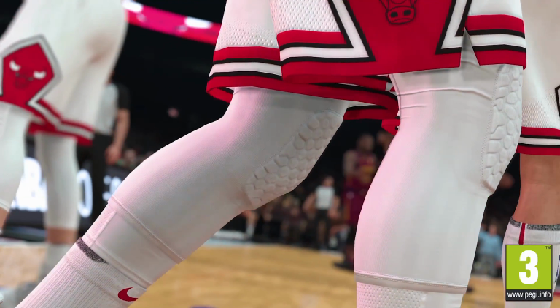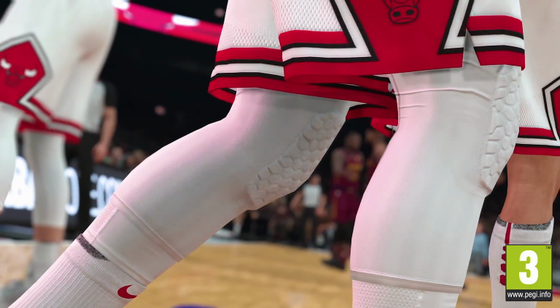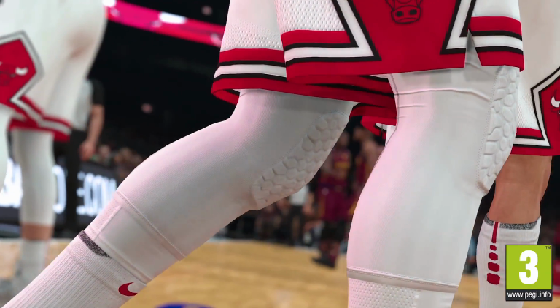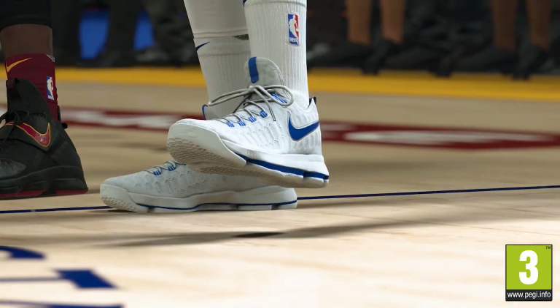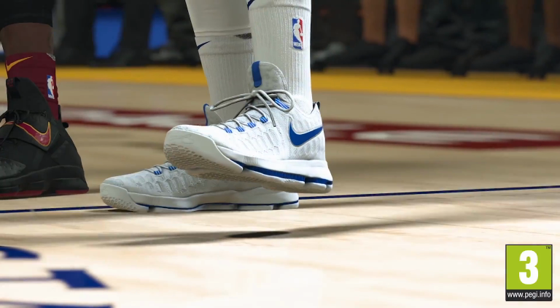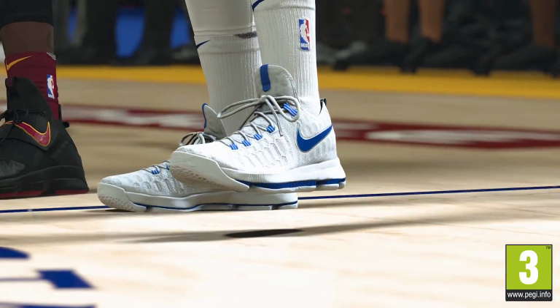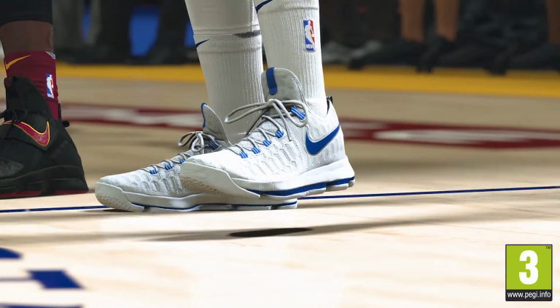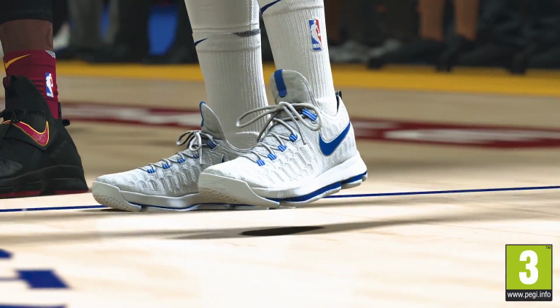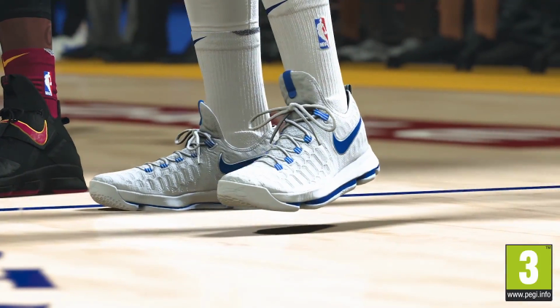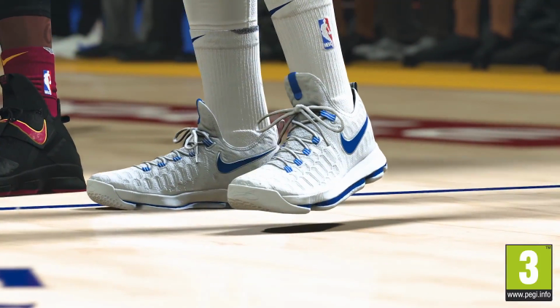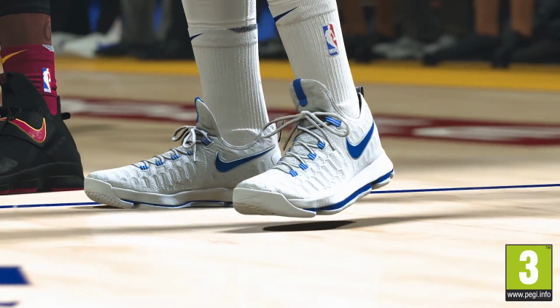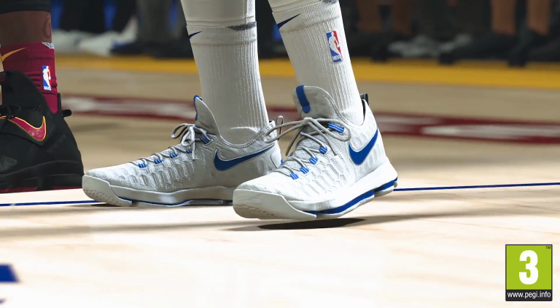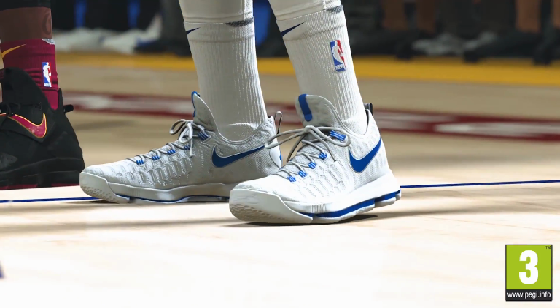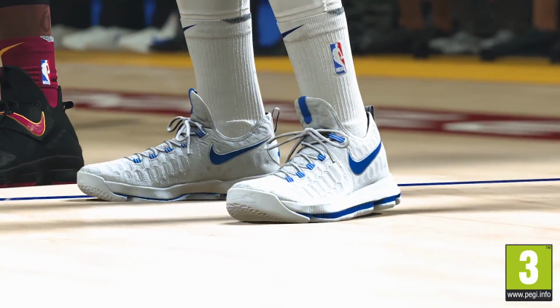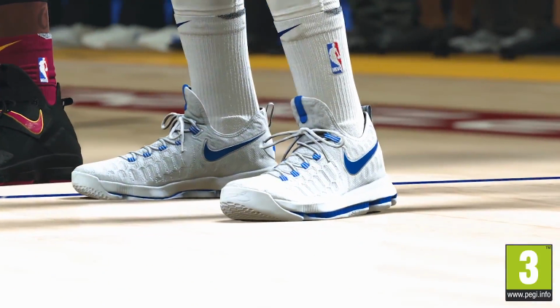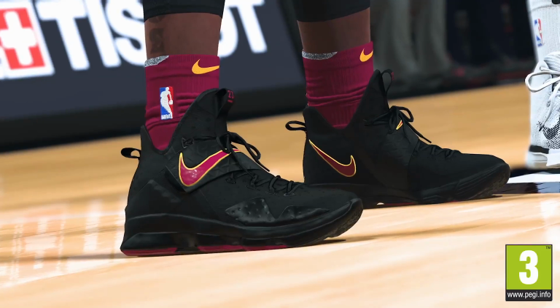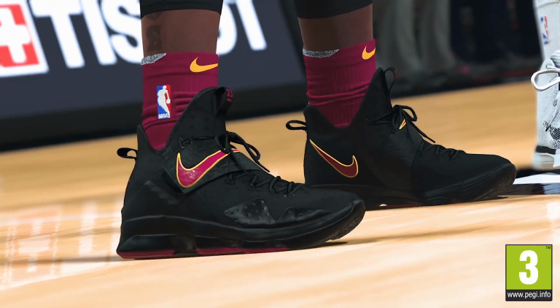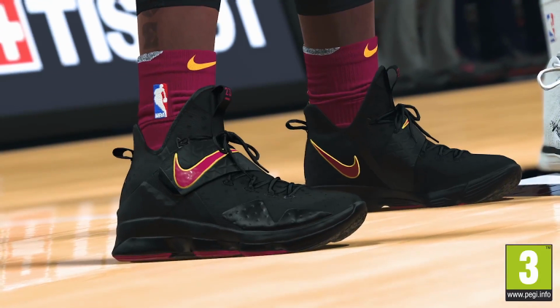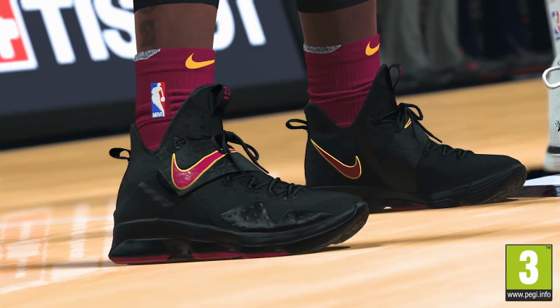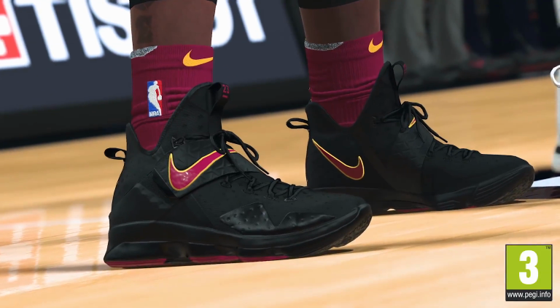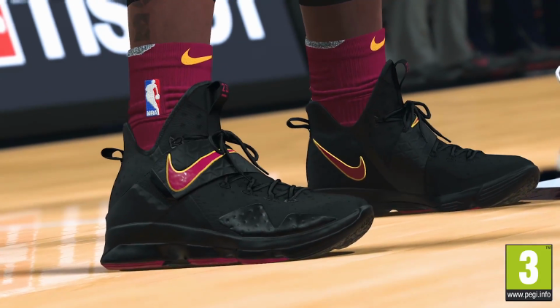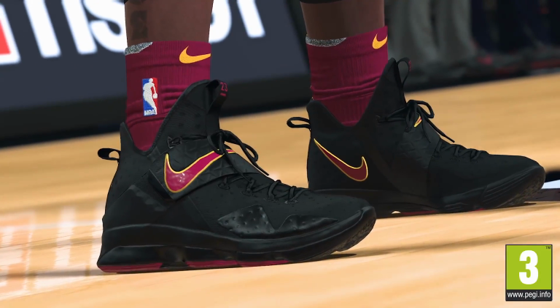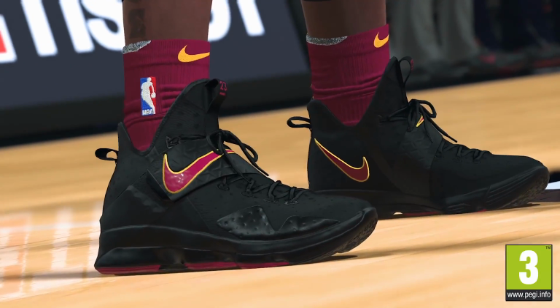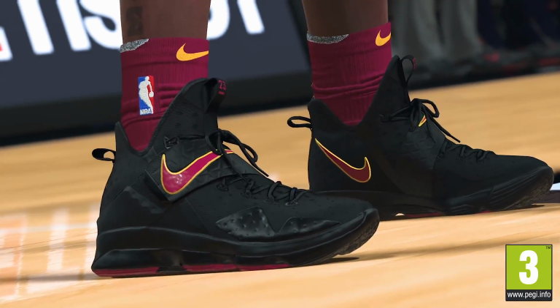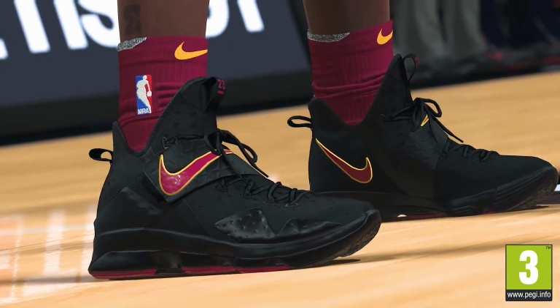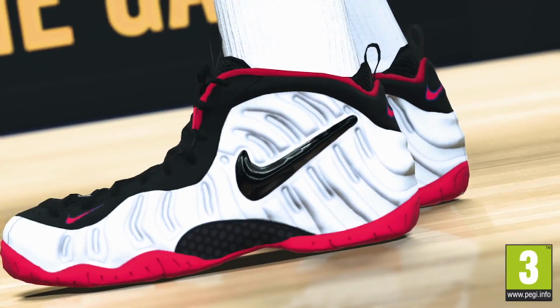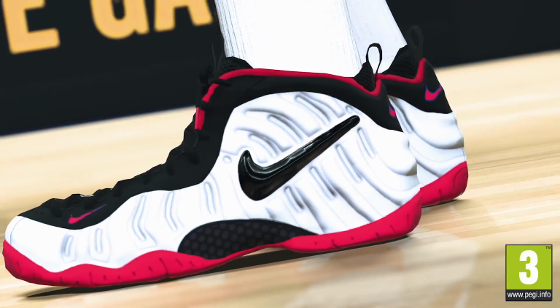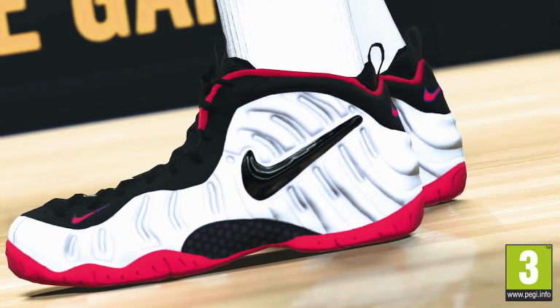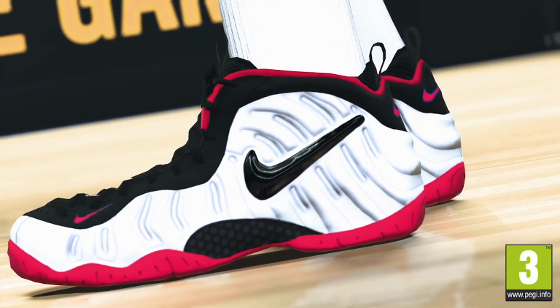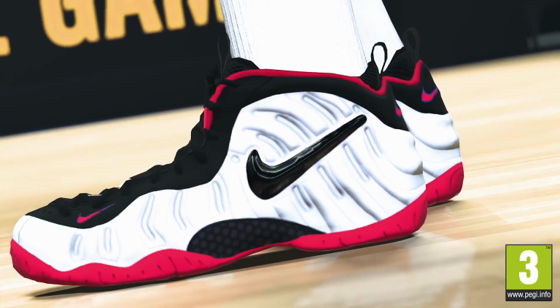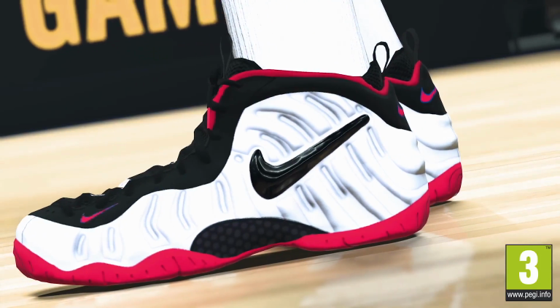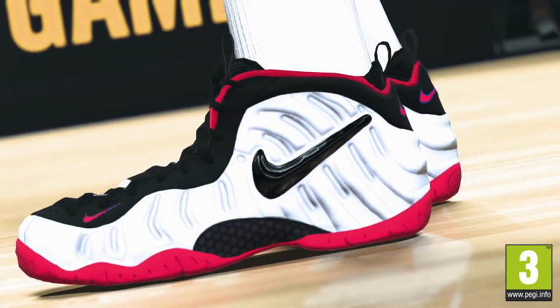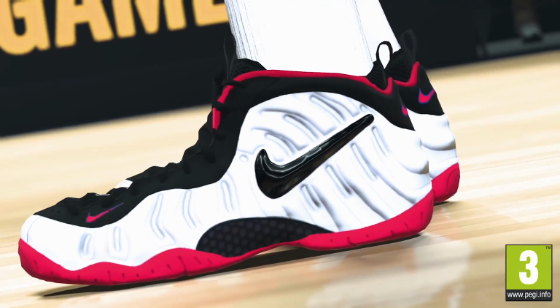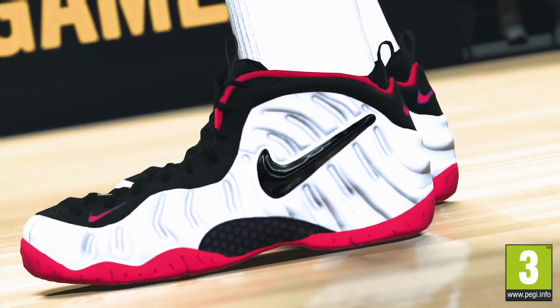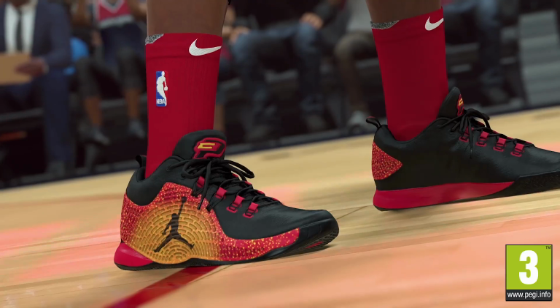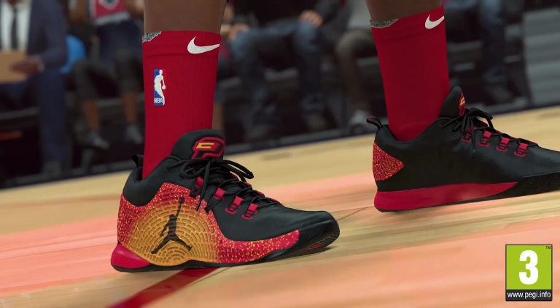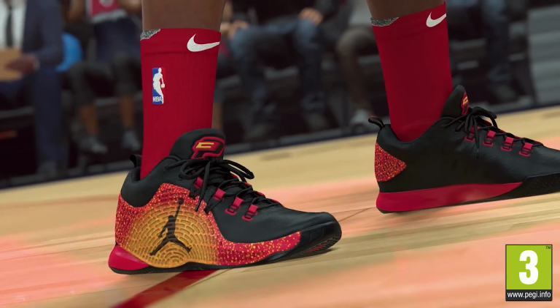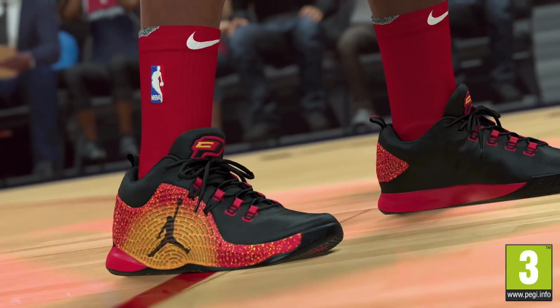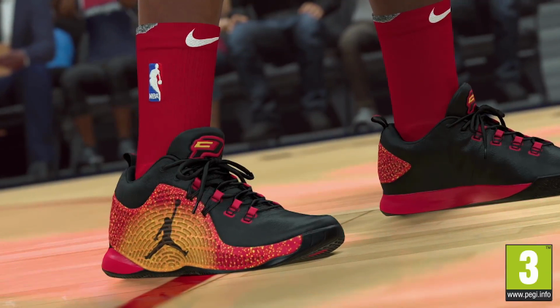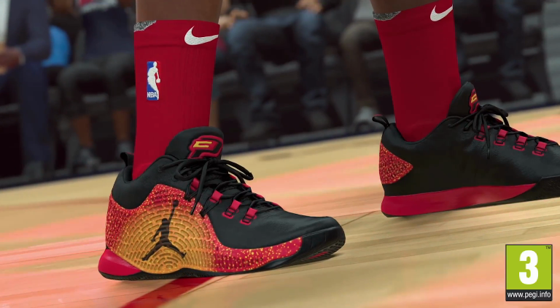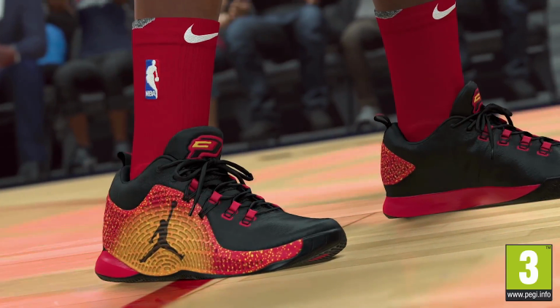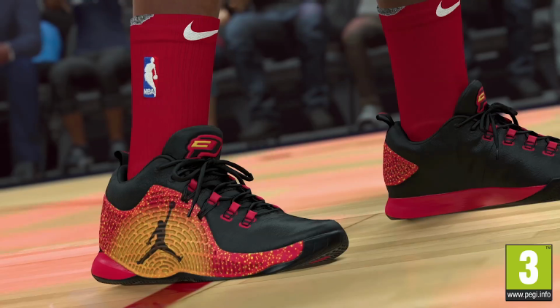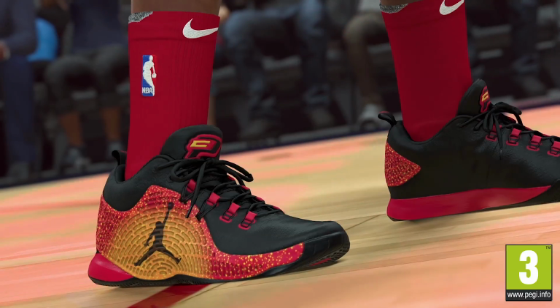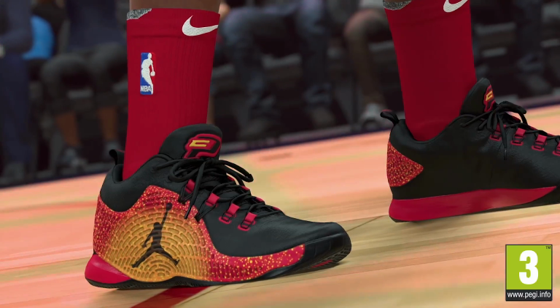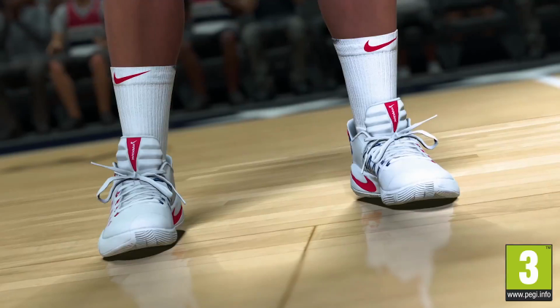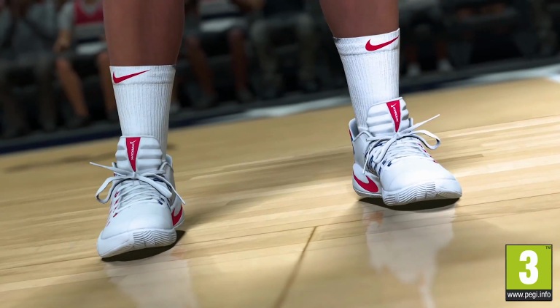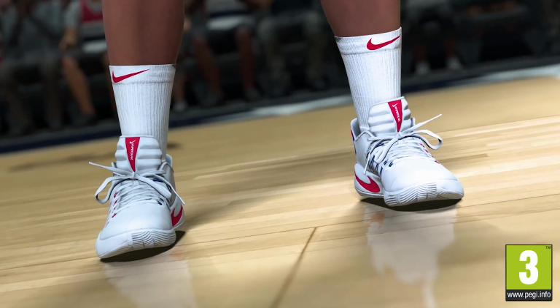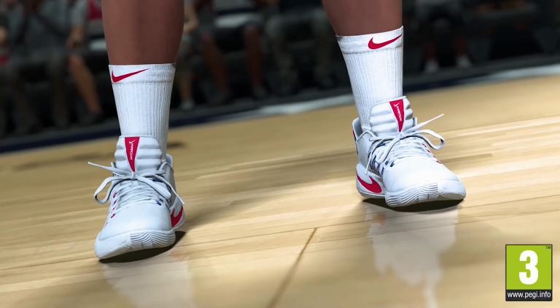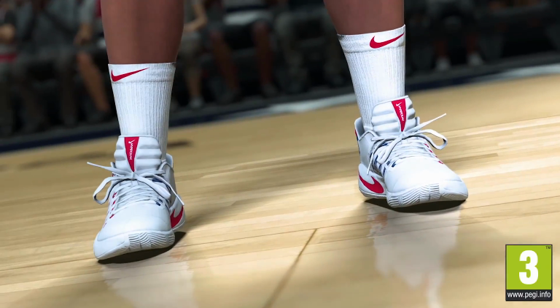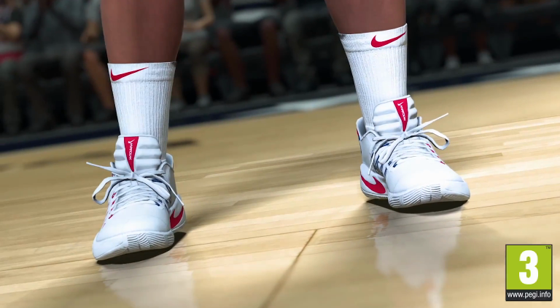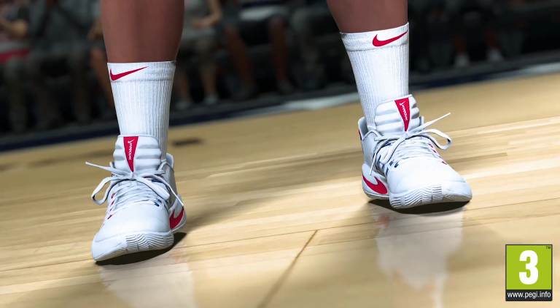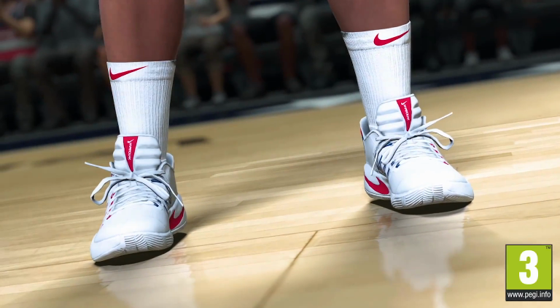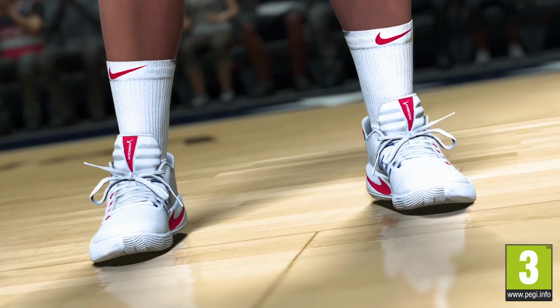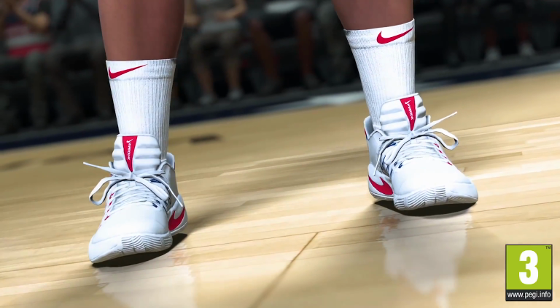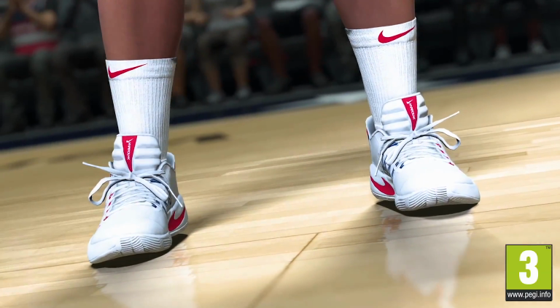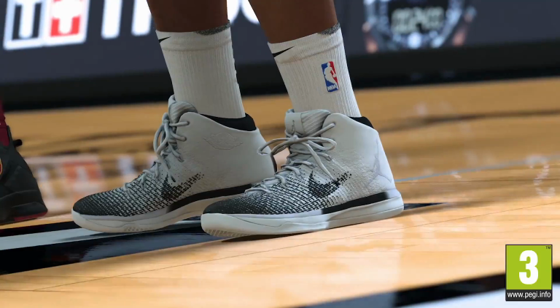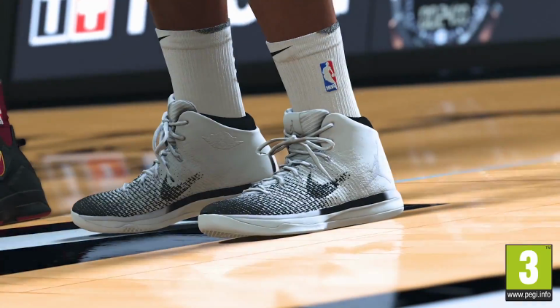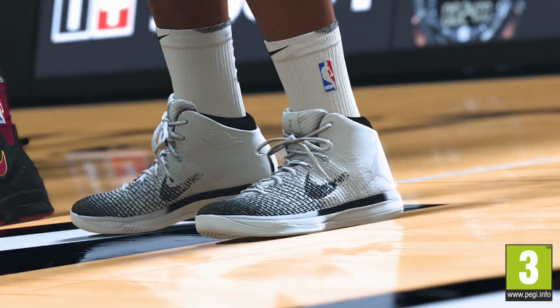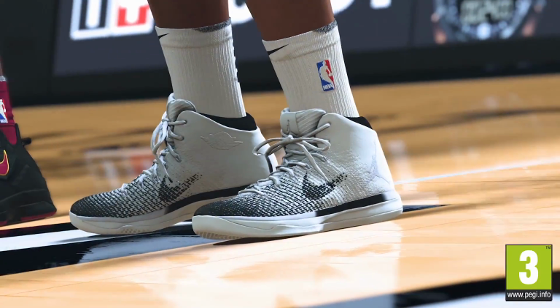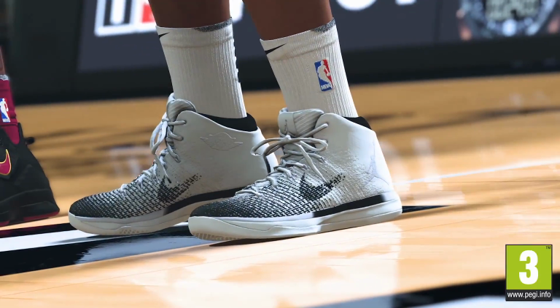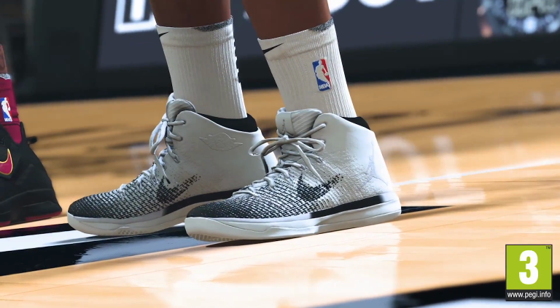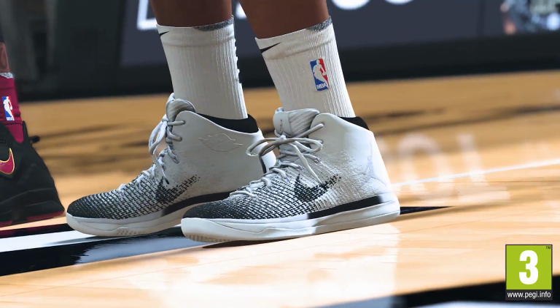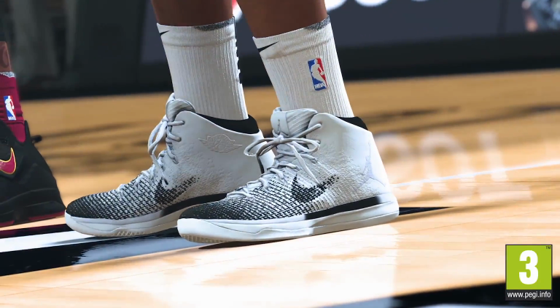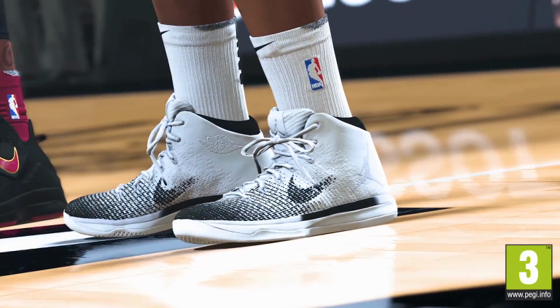We are shipping the largest collection of scanned shoes we've ever had, along with many new clothing designs. There's so much cool stuff.